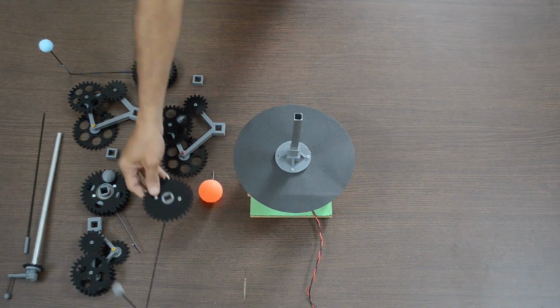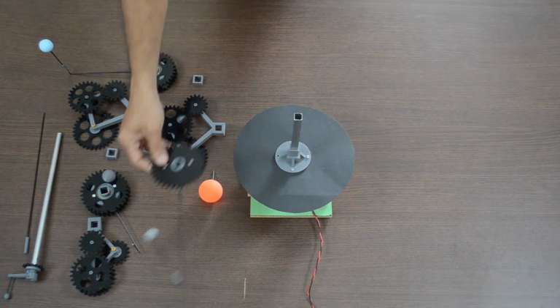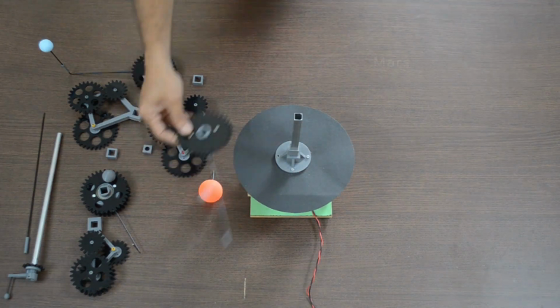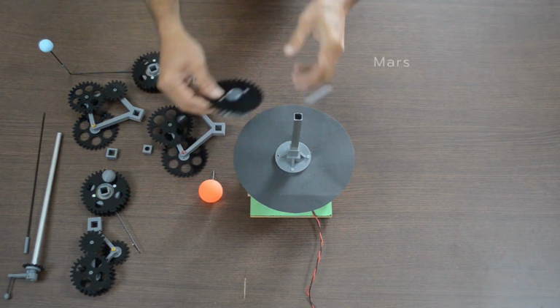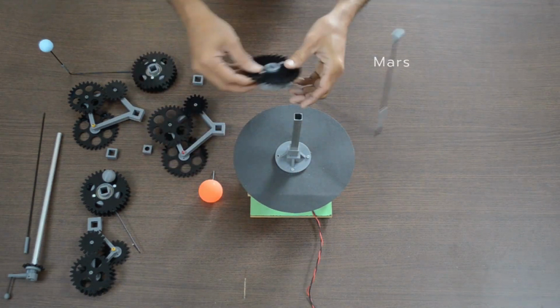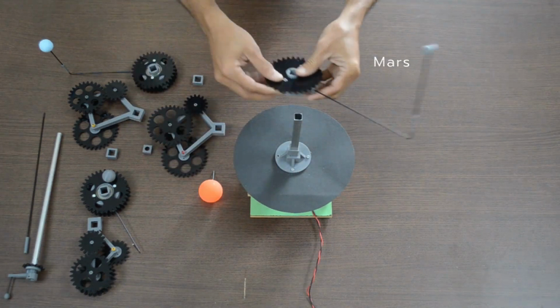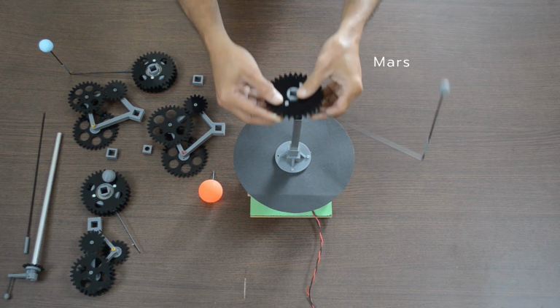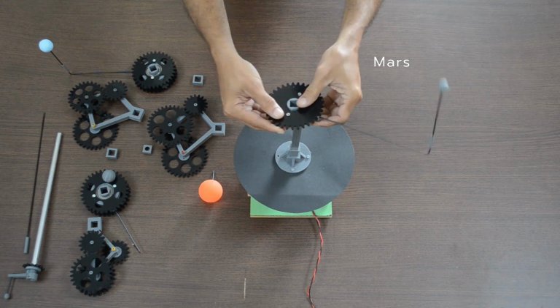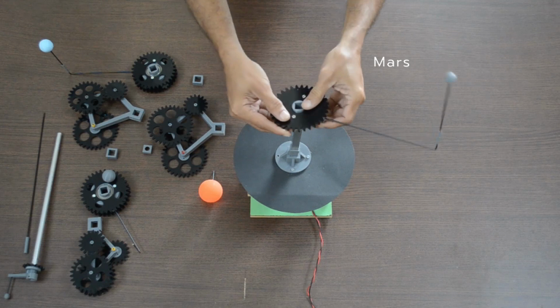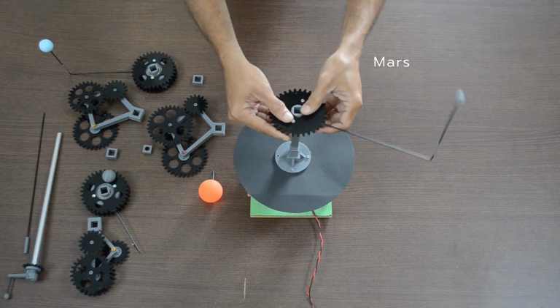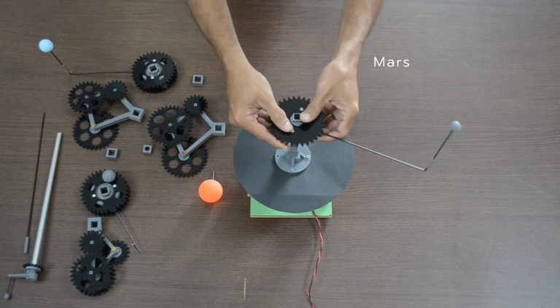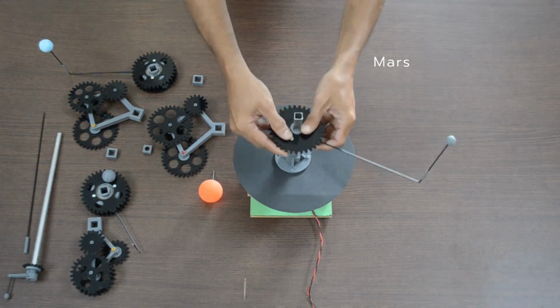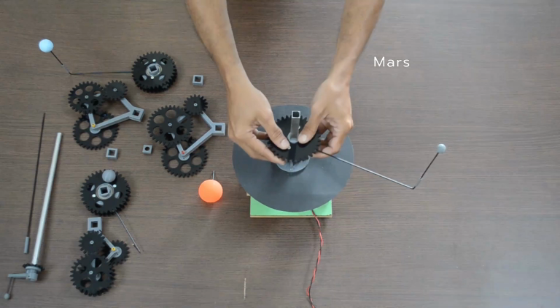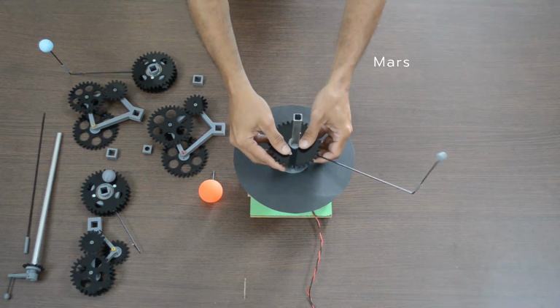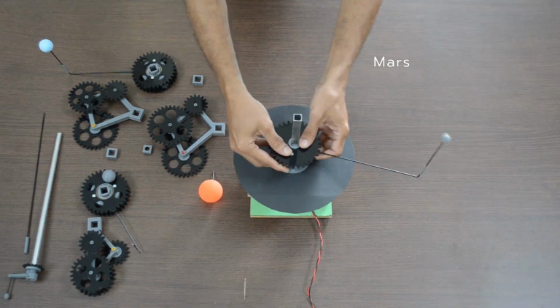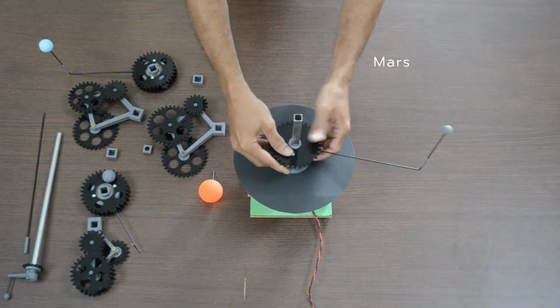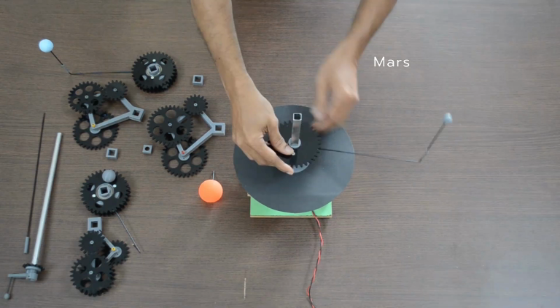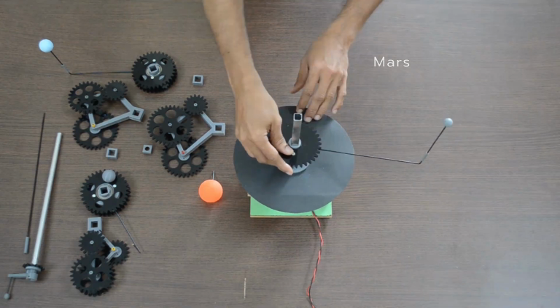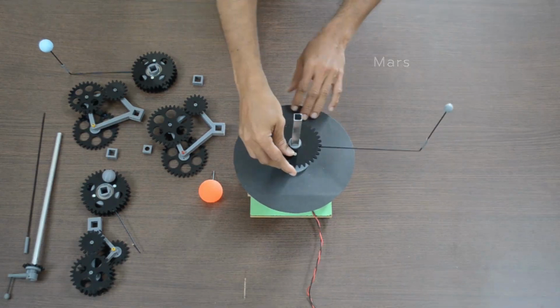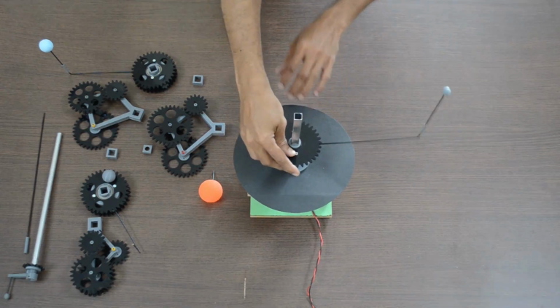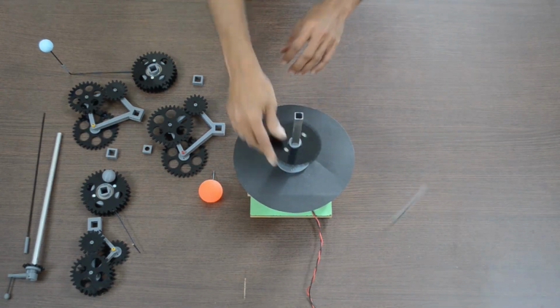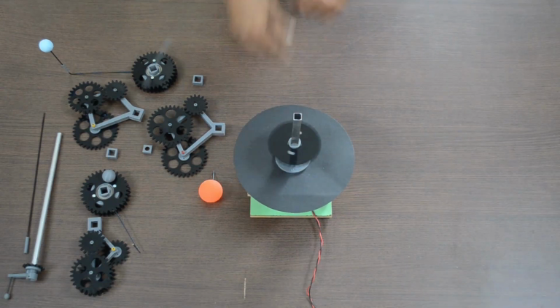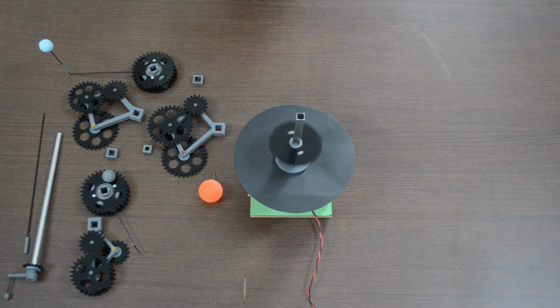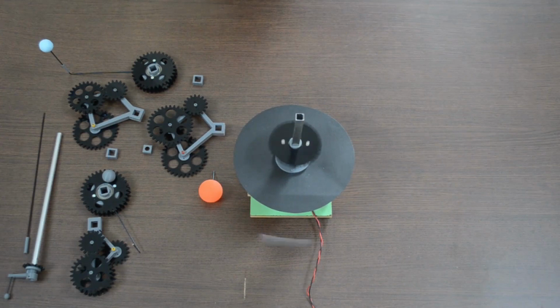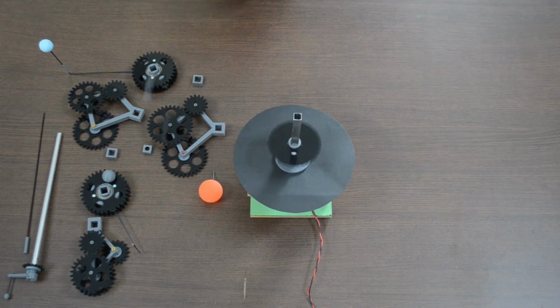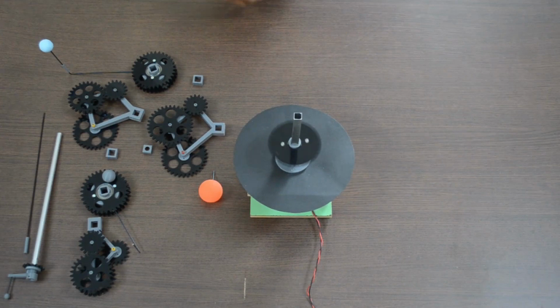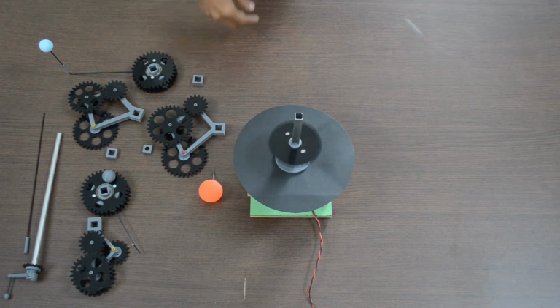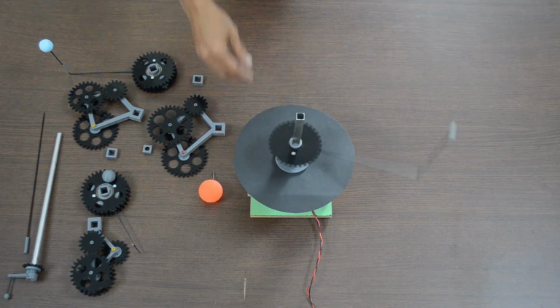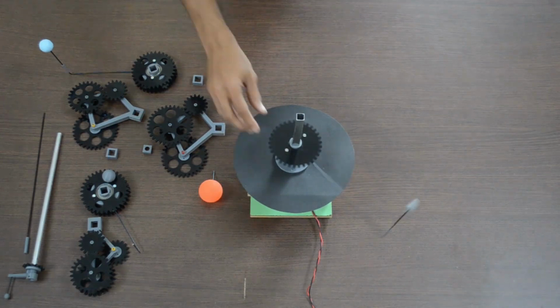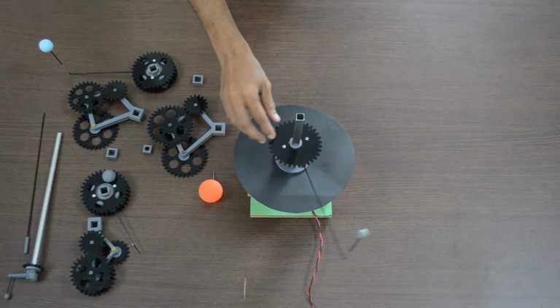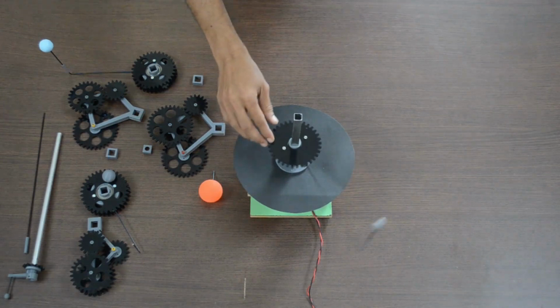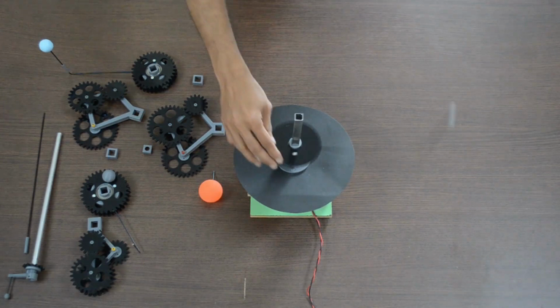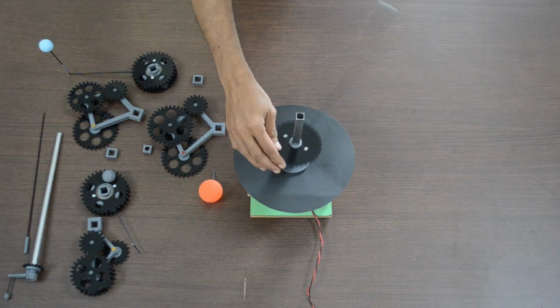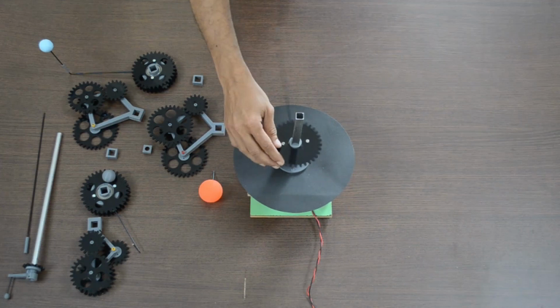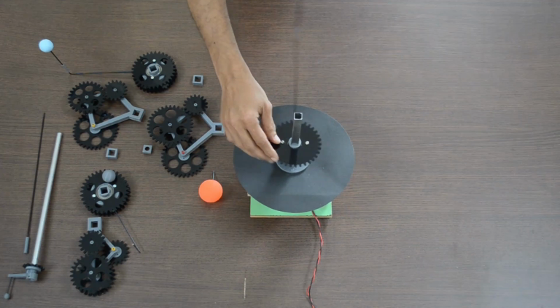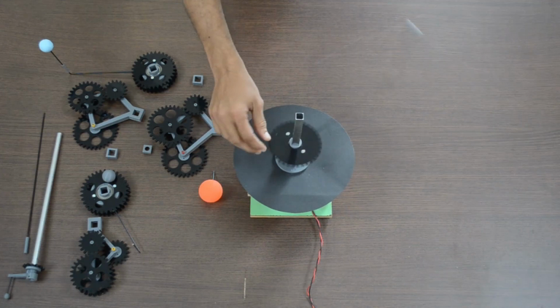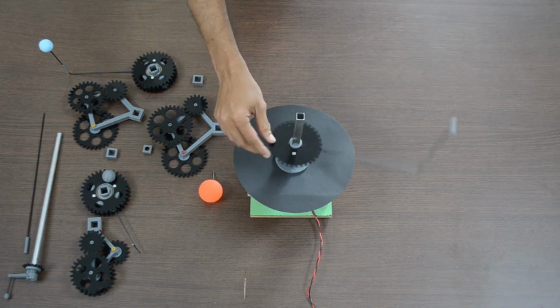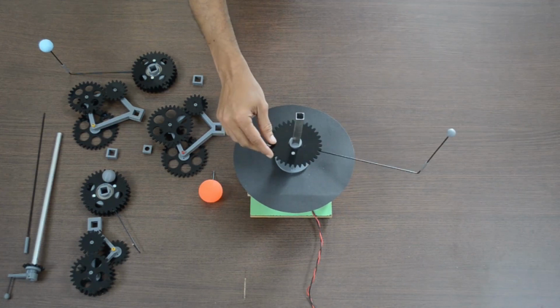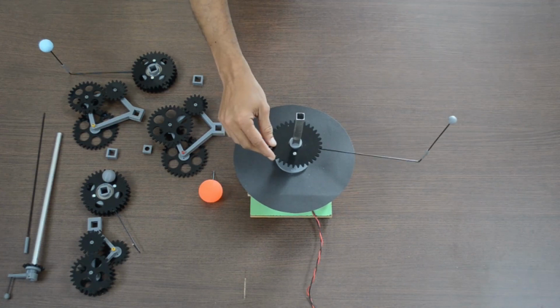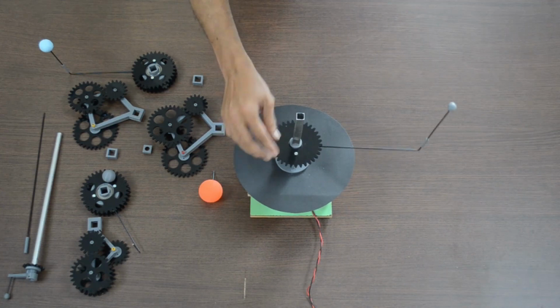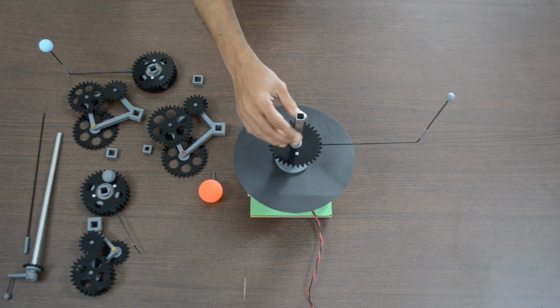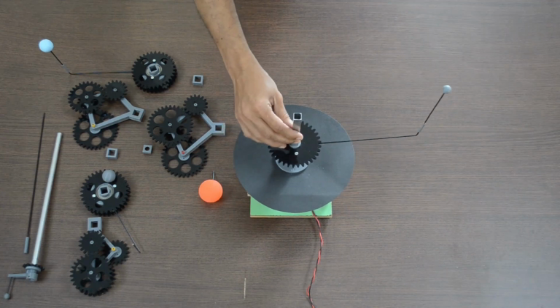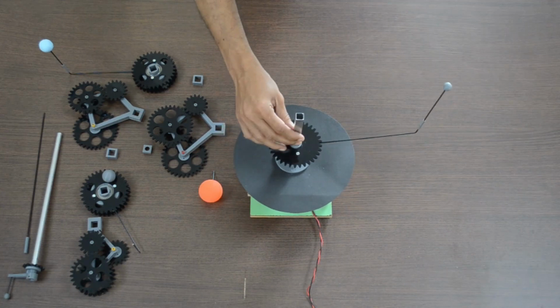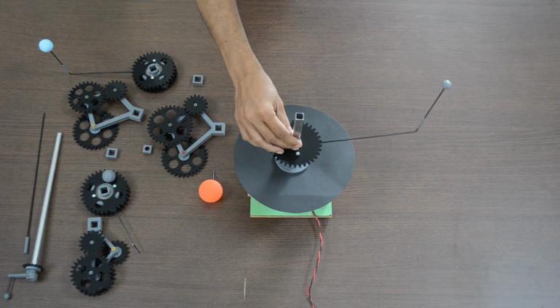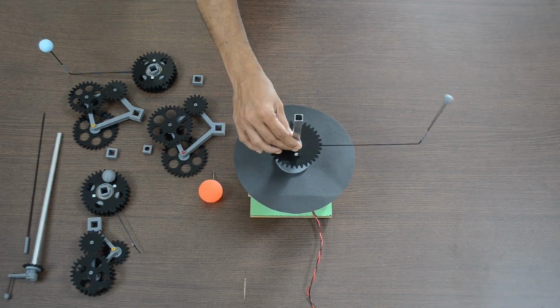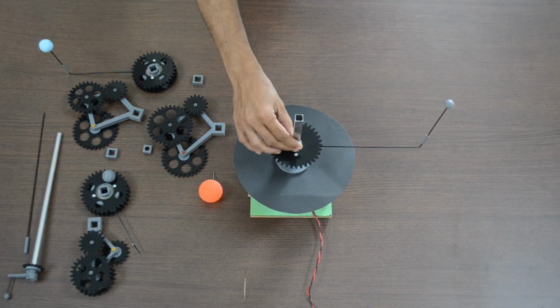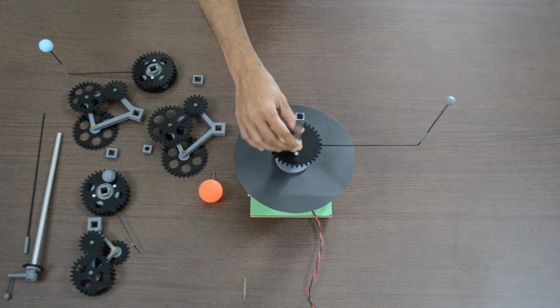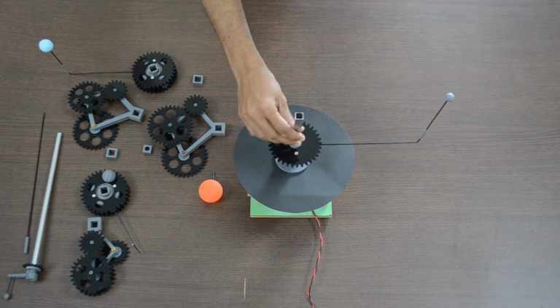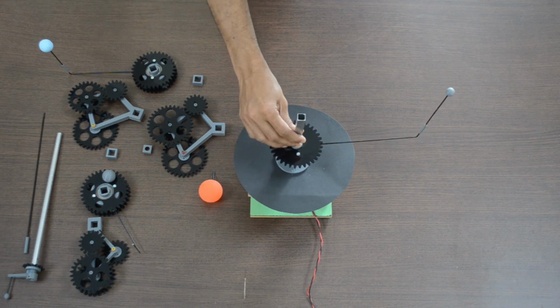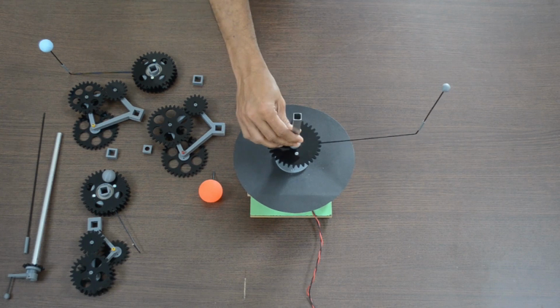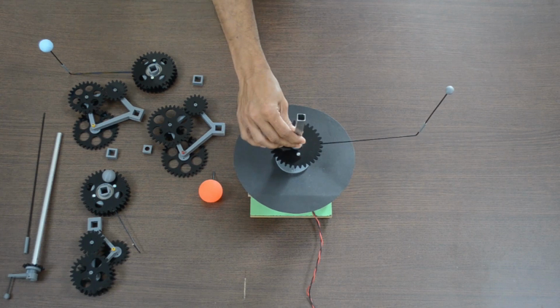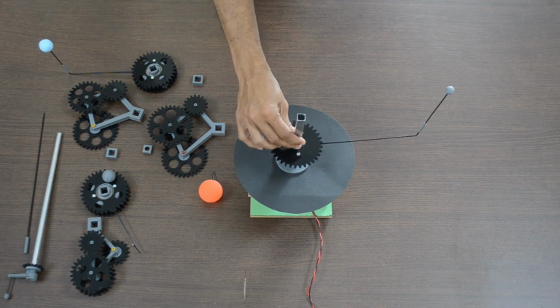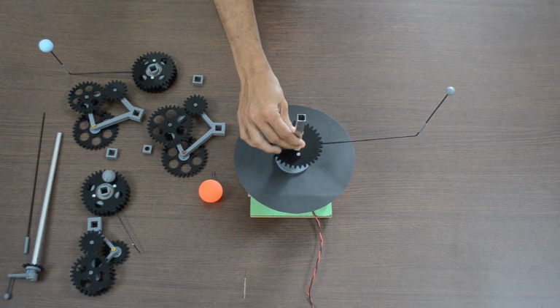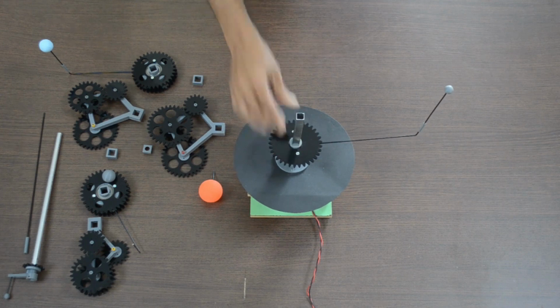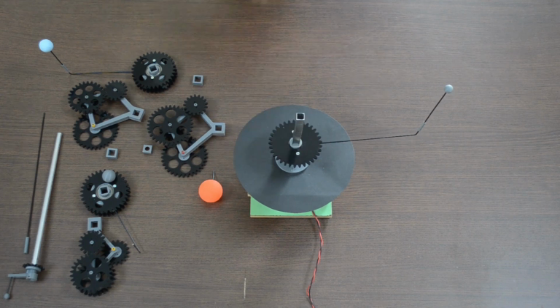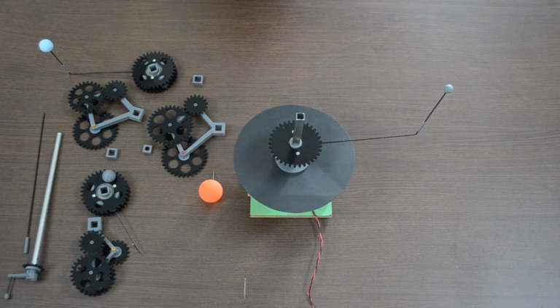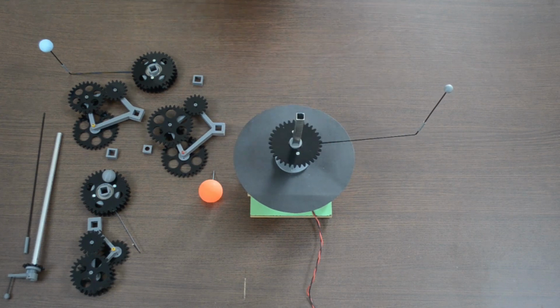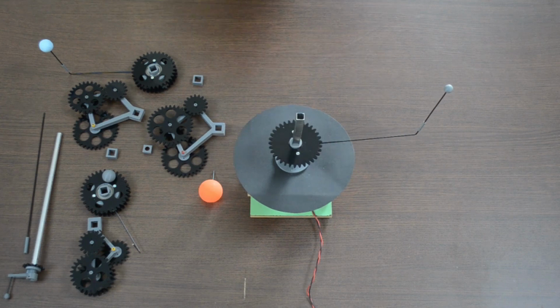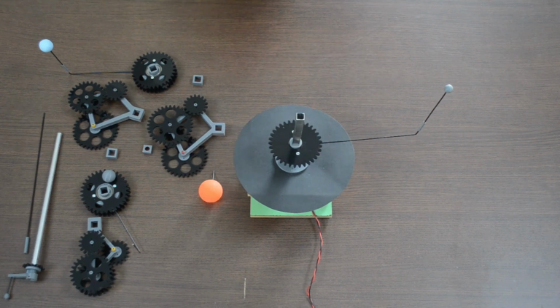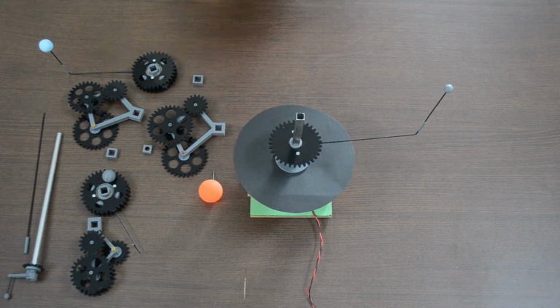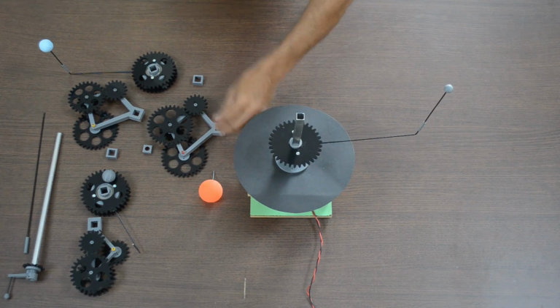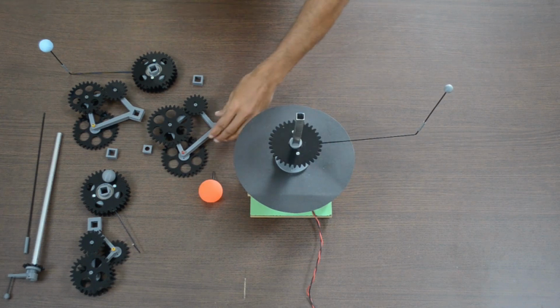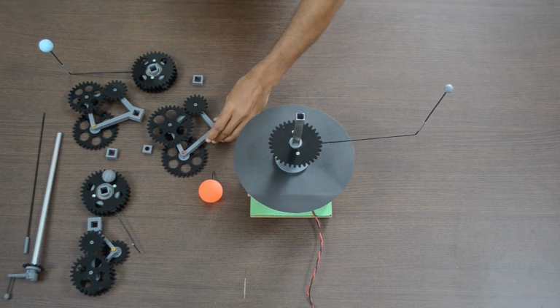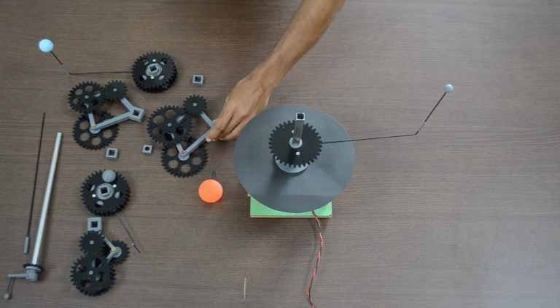Let us assemble it back. We will start with Mars, followed by Earth, then Venus, and finally we are good.